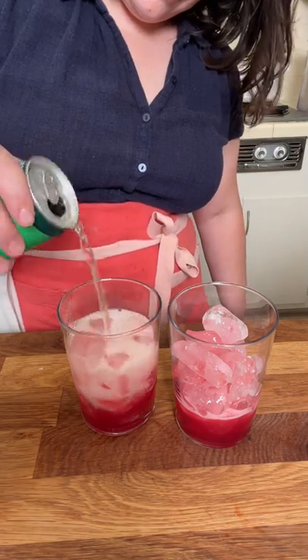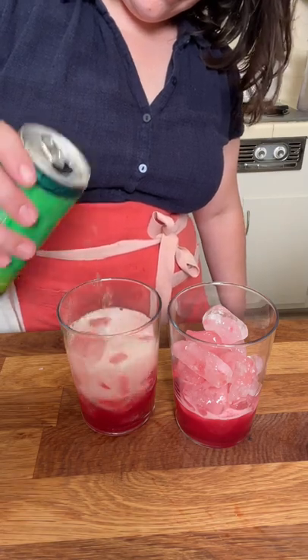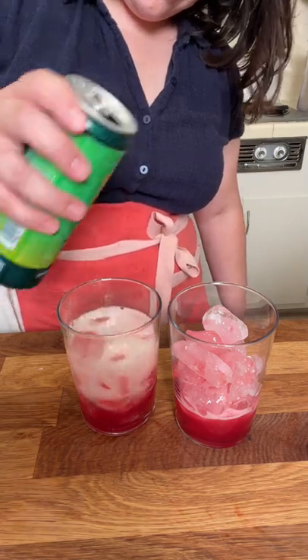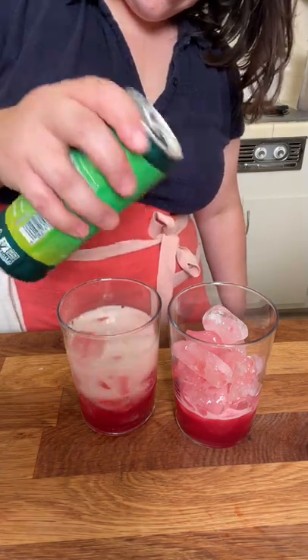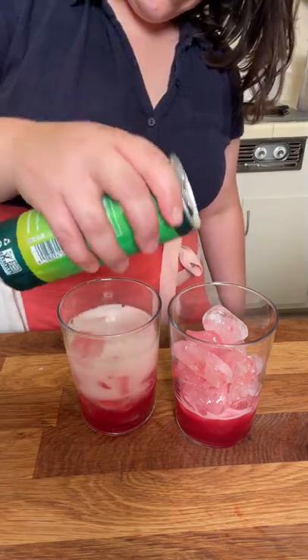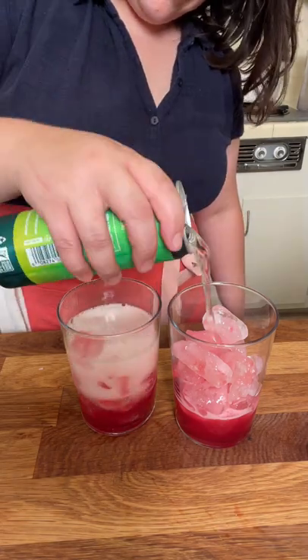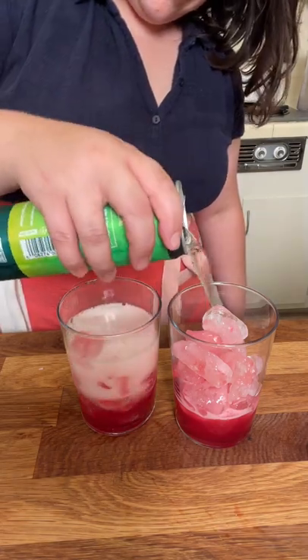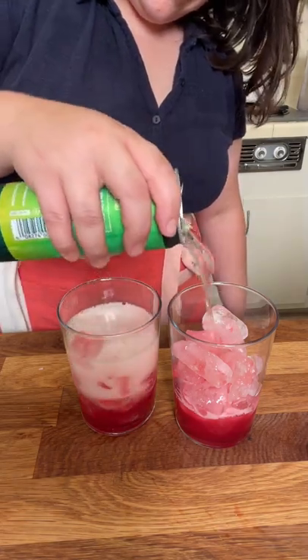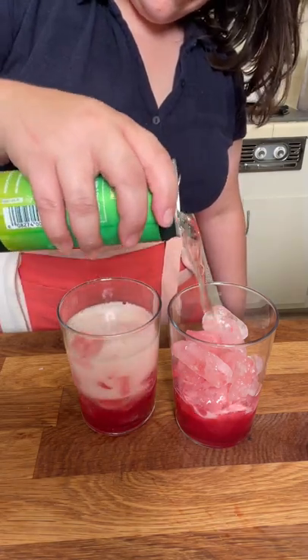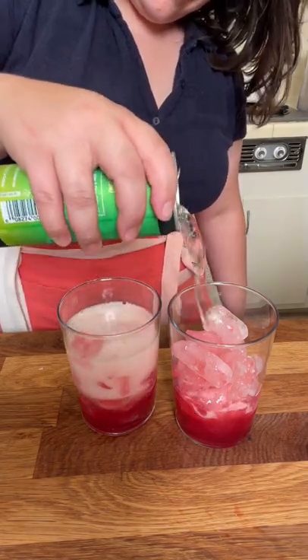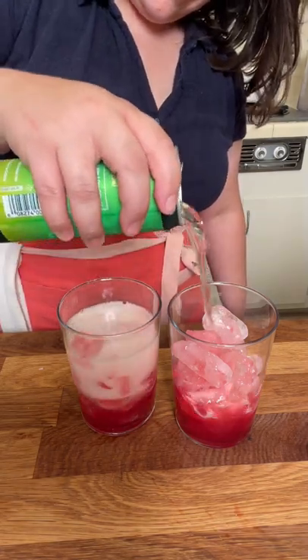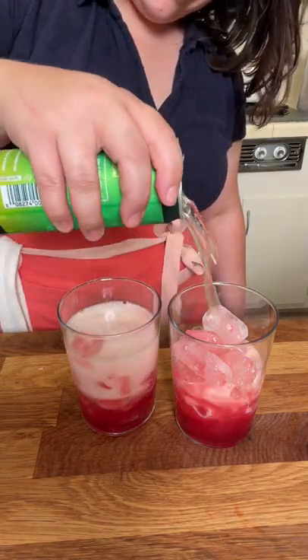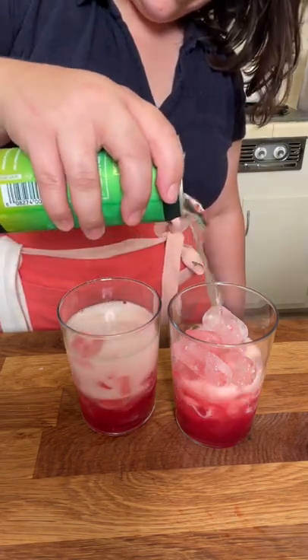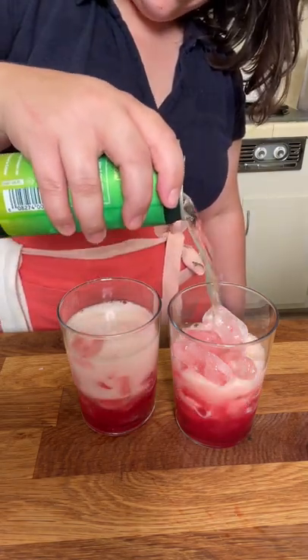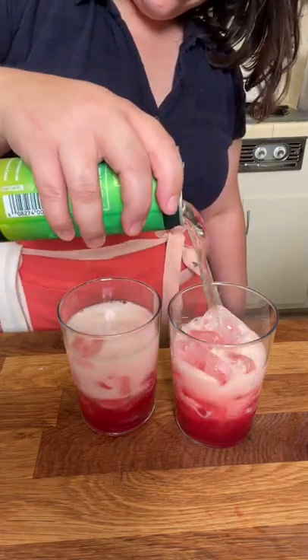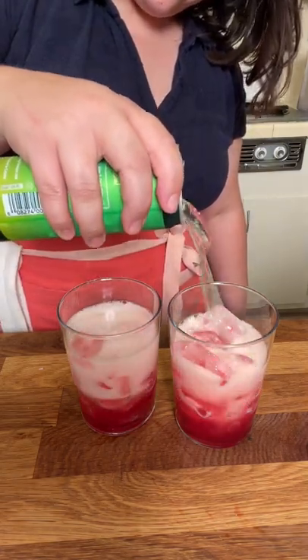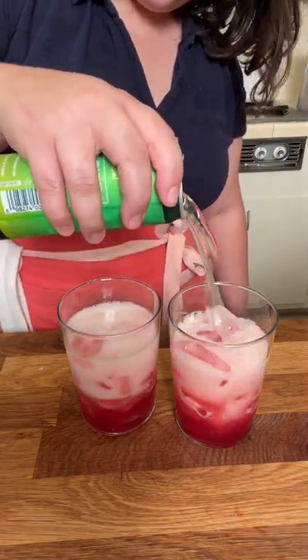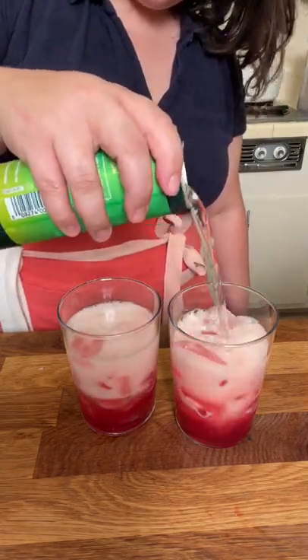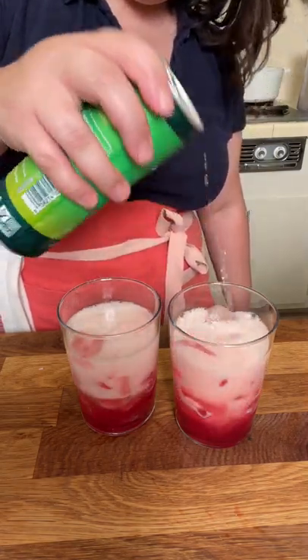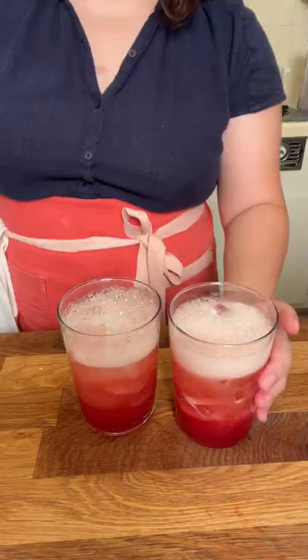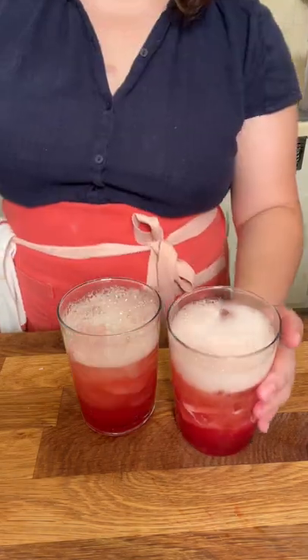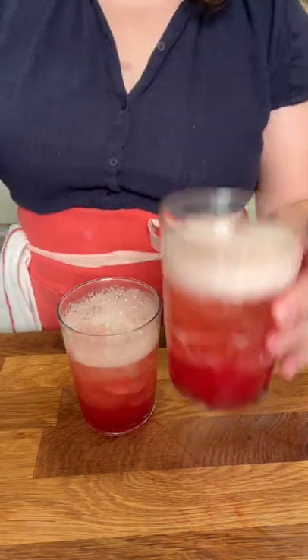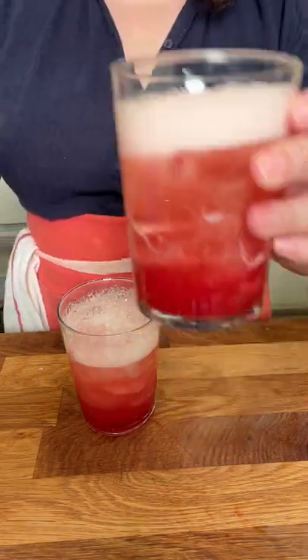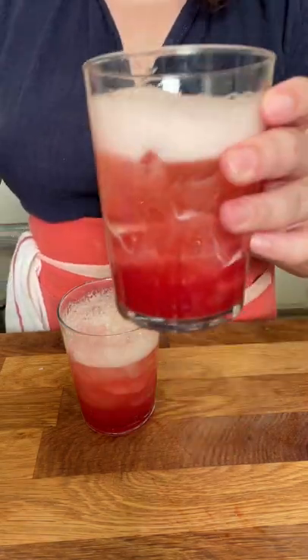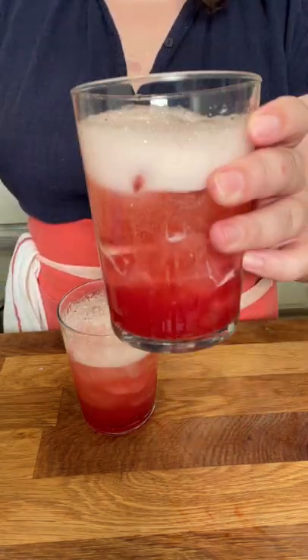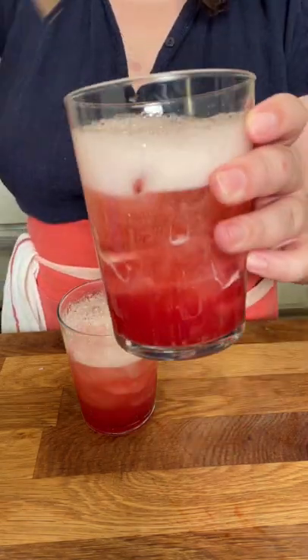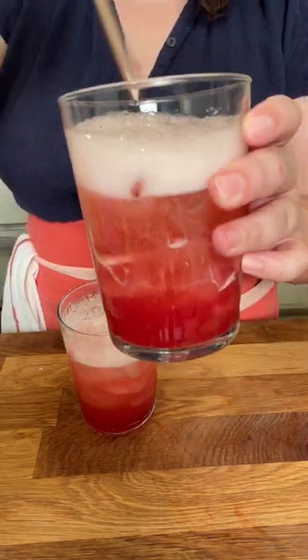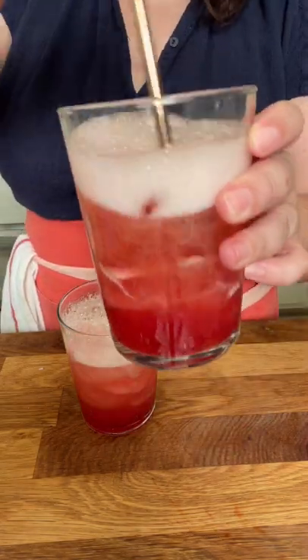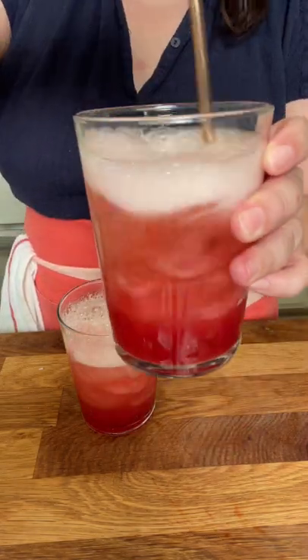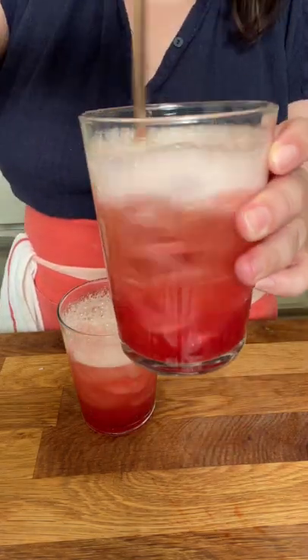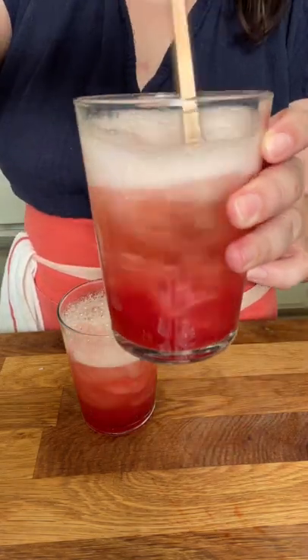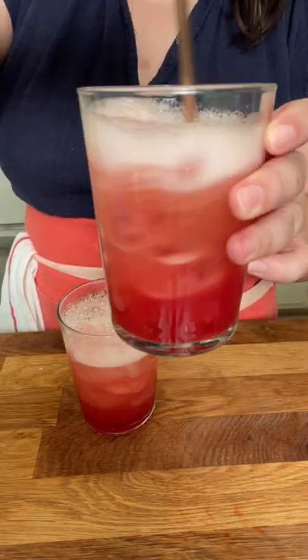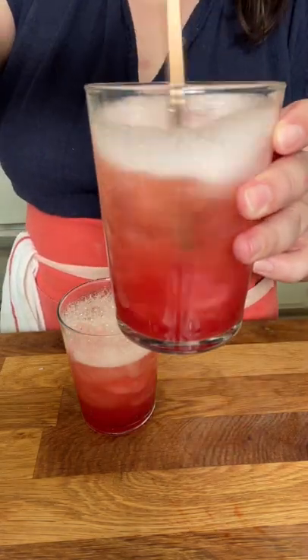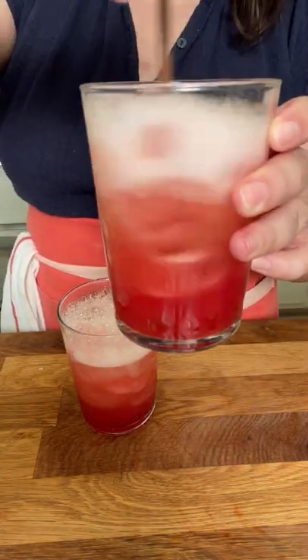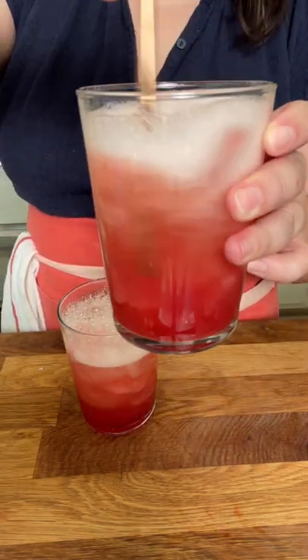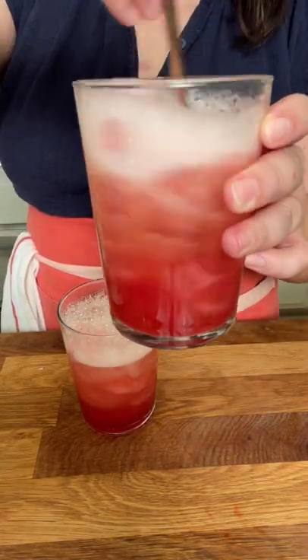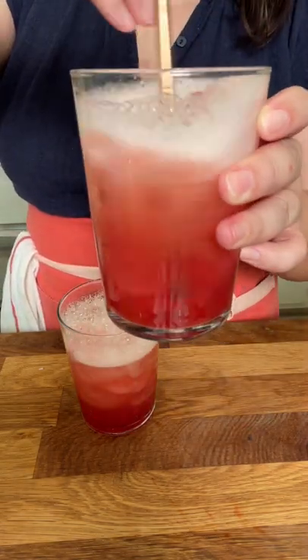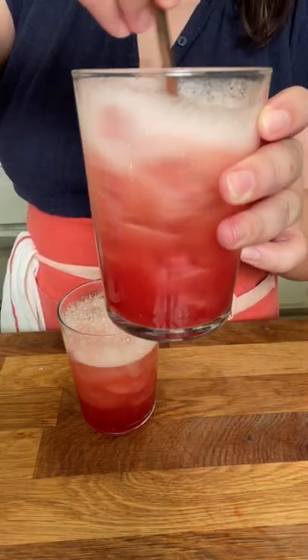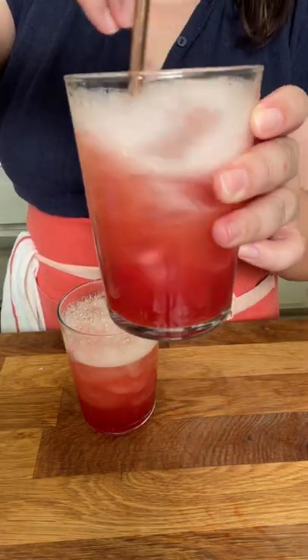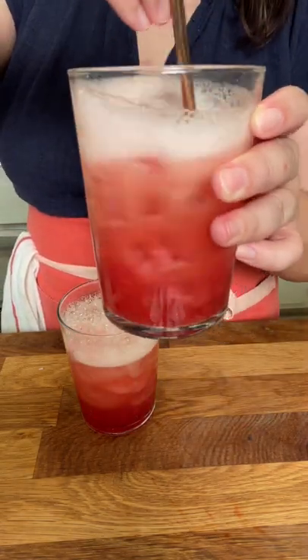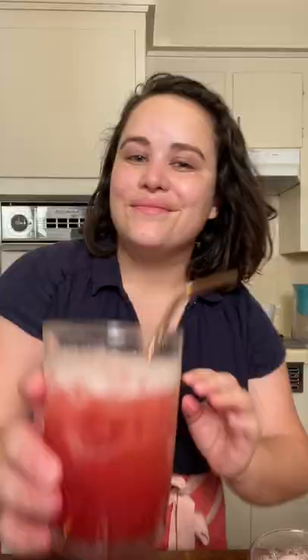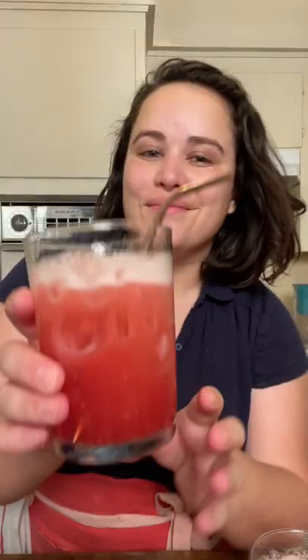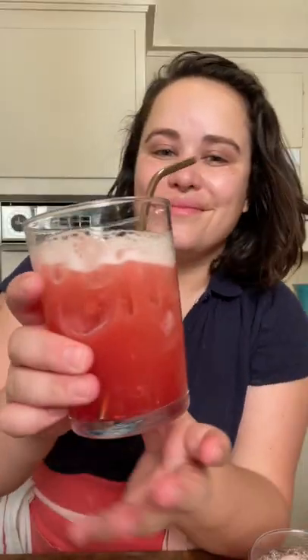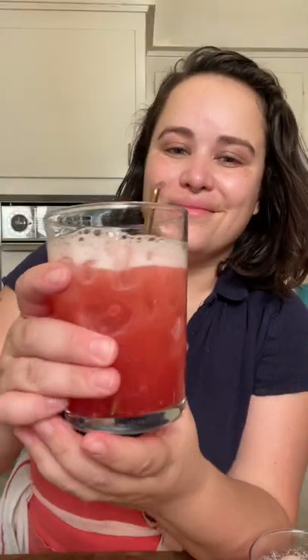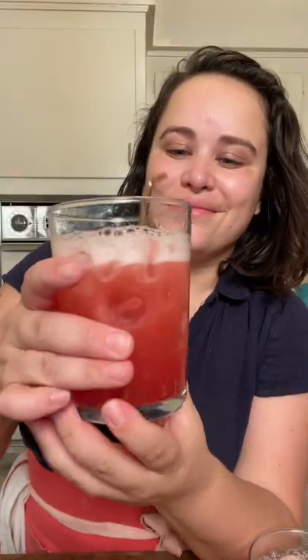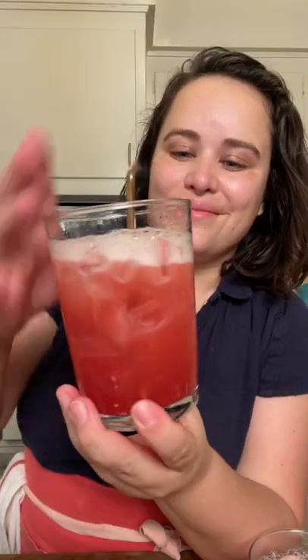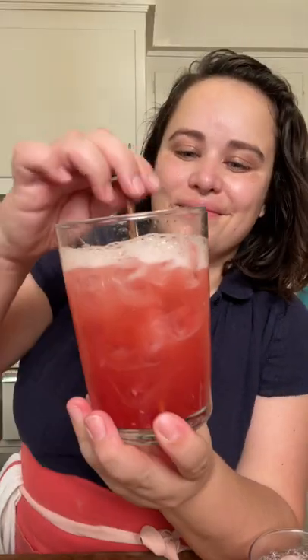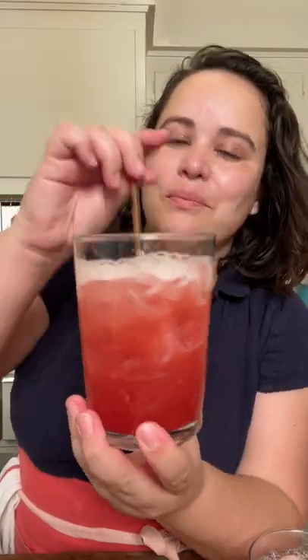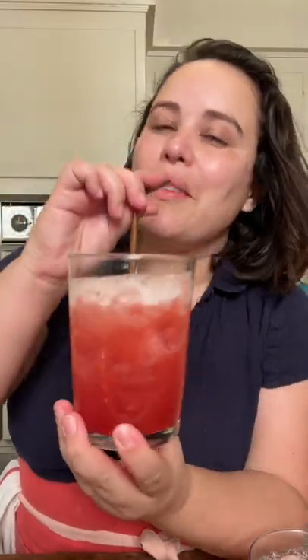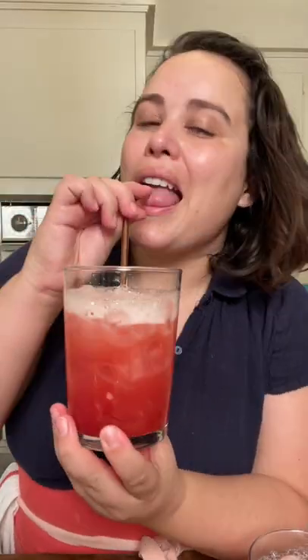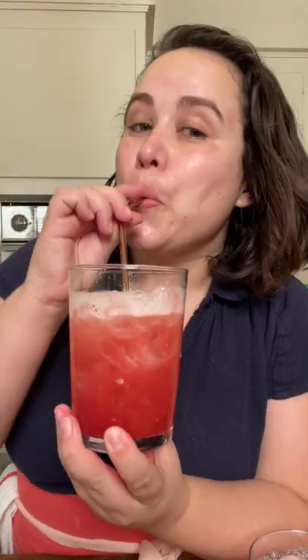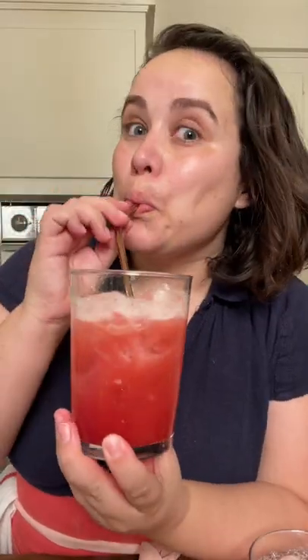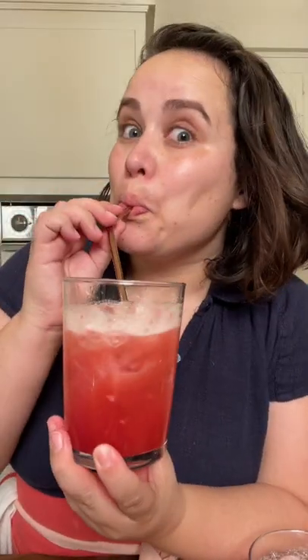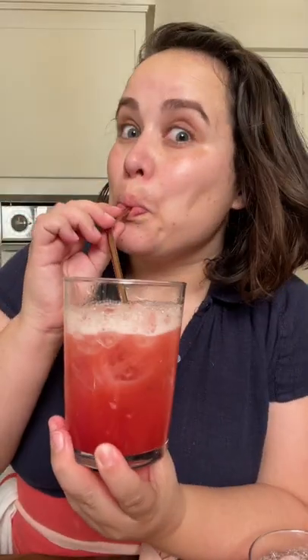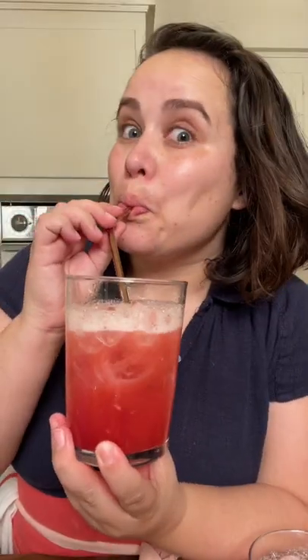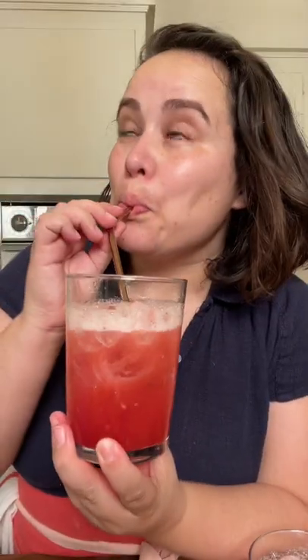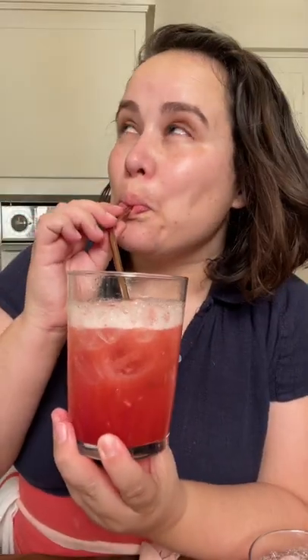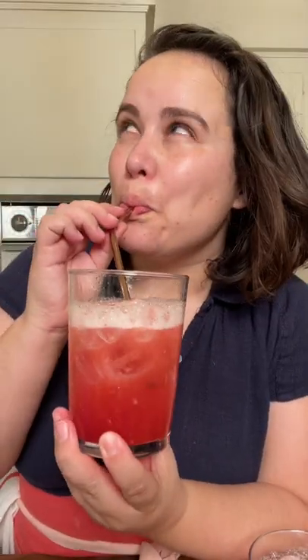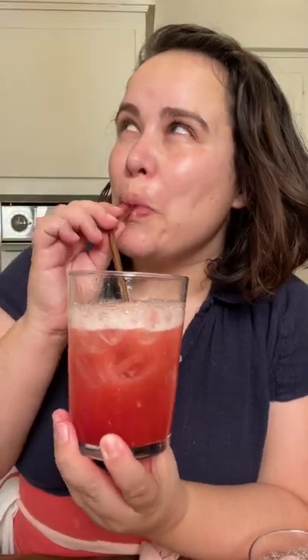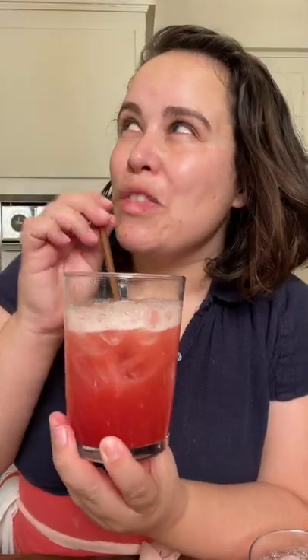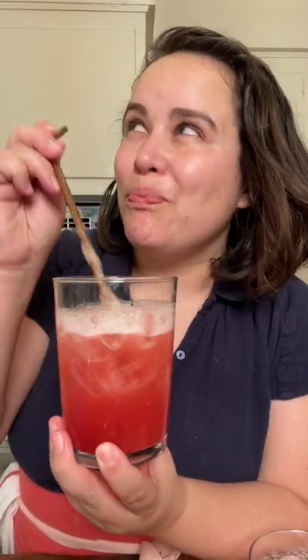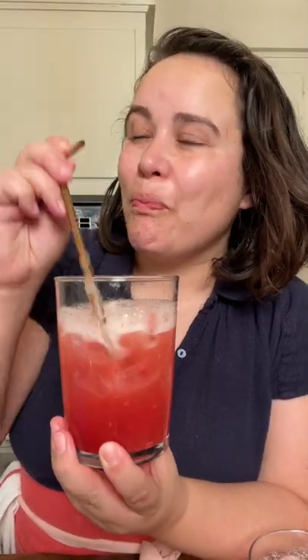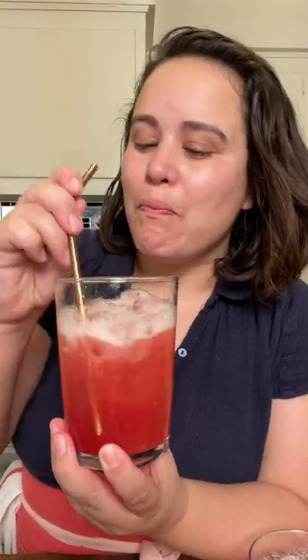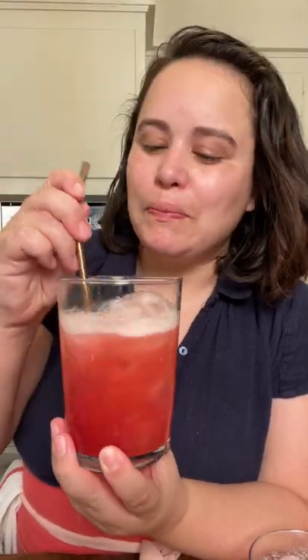If you don't want to make up your own recipe, you can go check out my website. There's a link in my profile. Happy mocktail making!